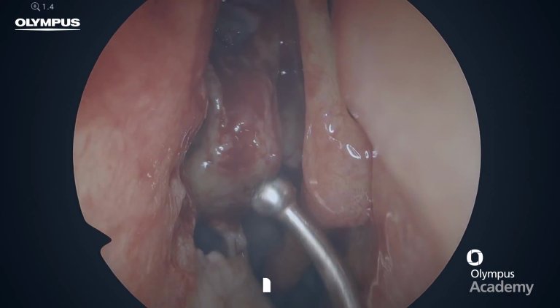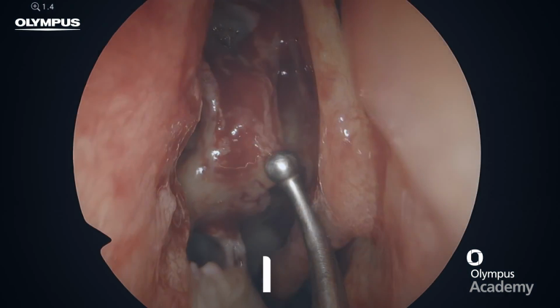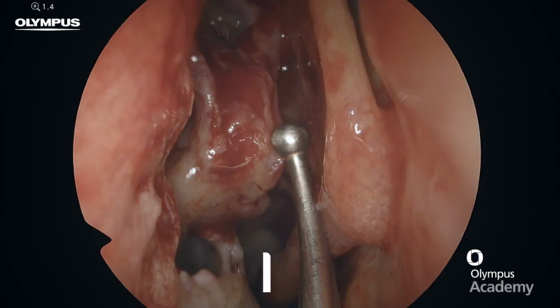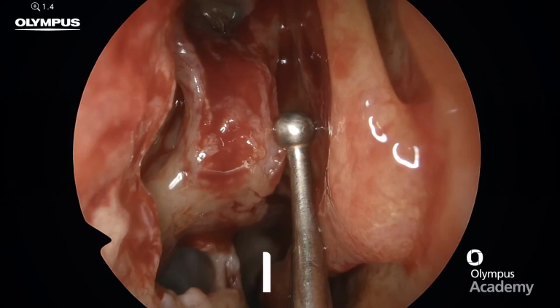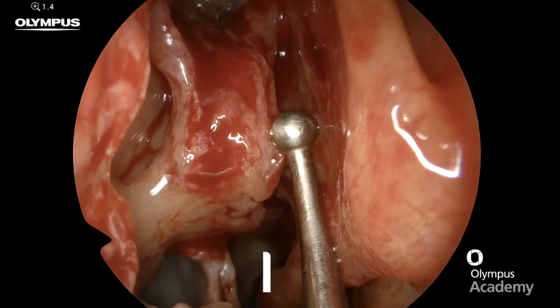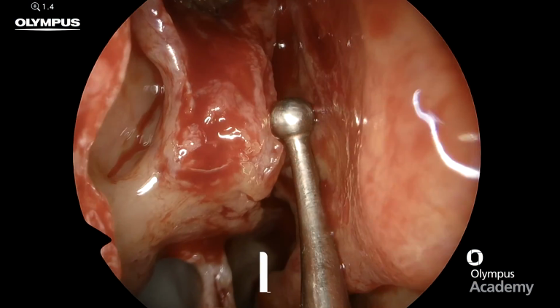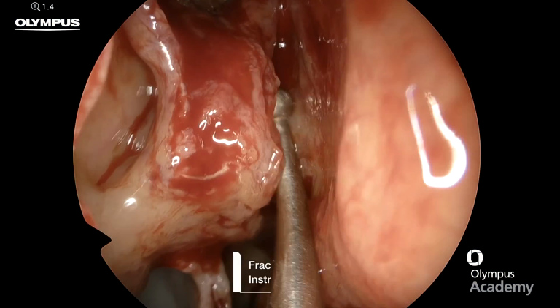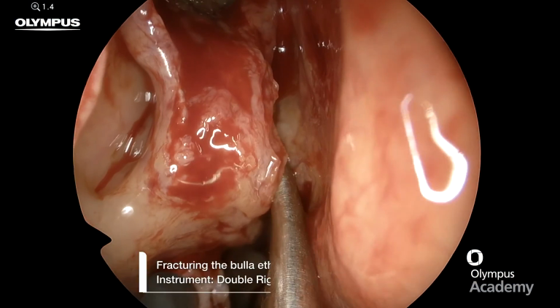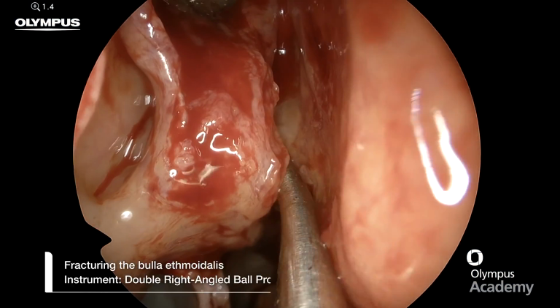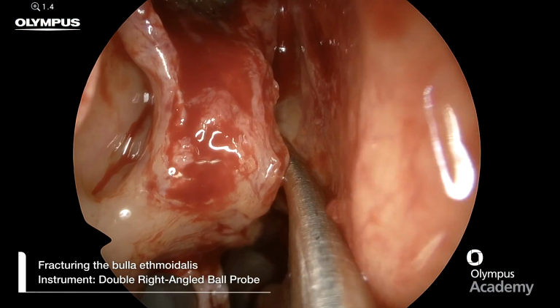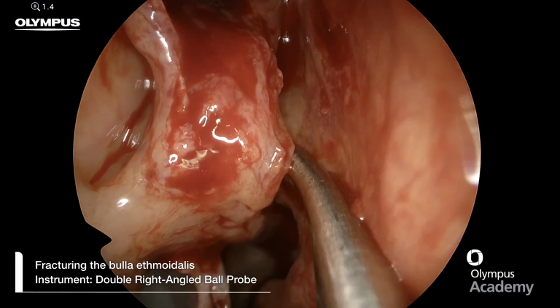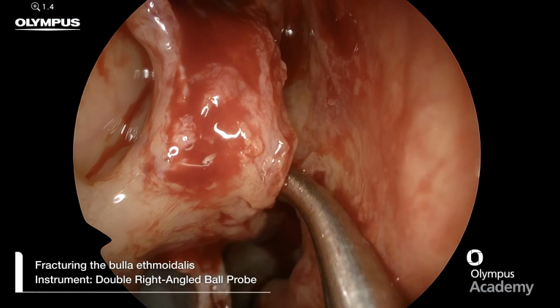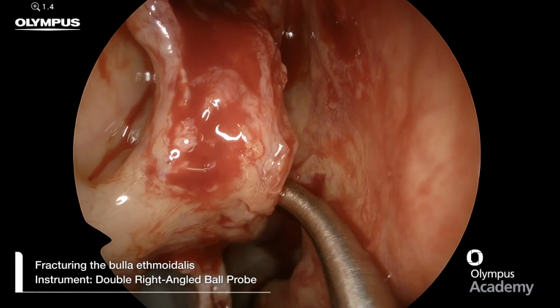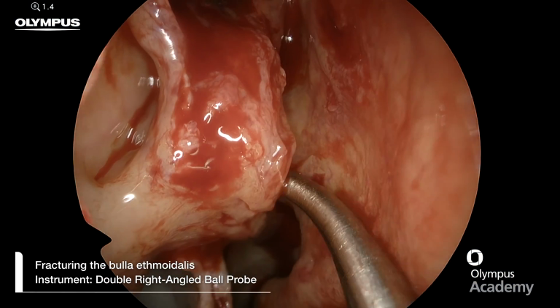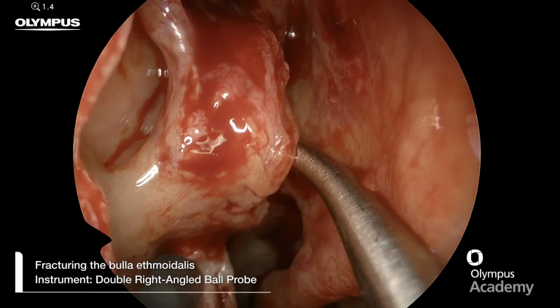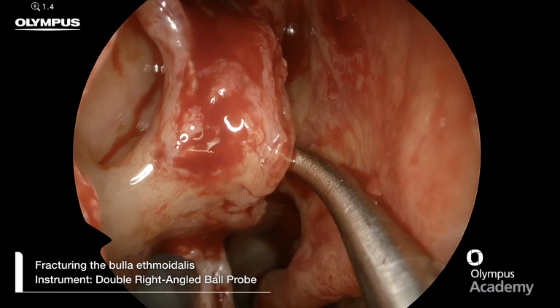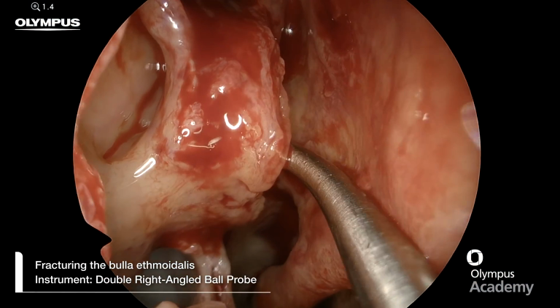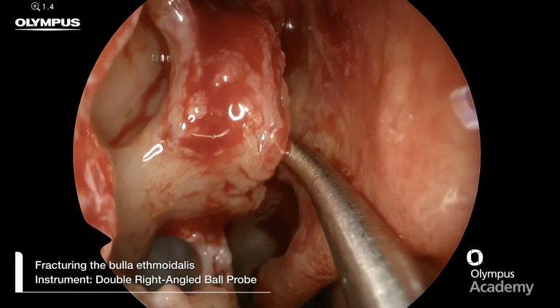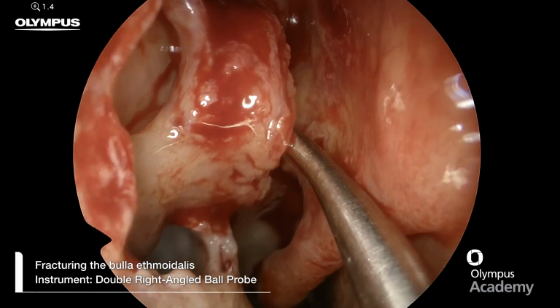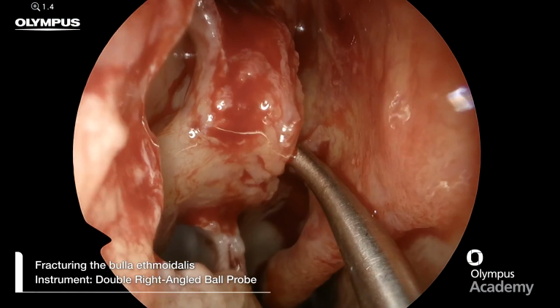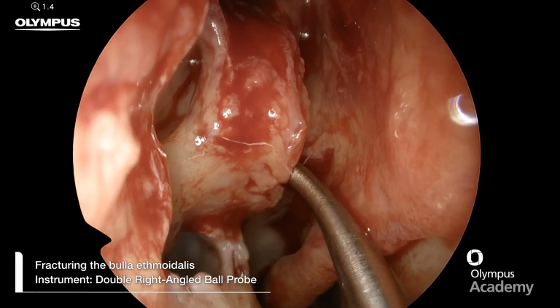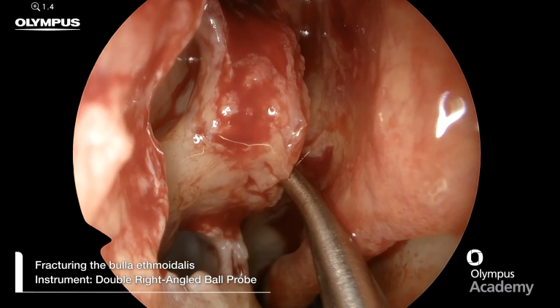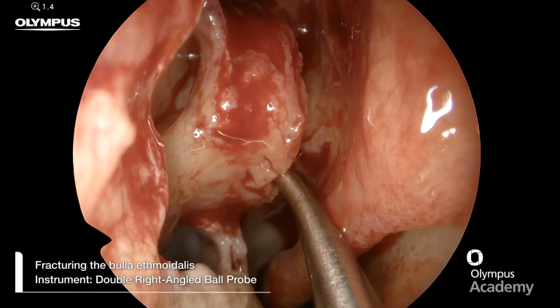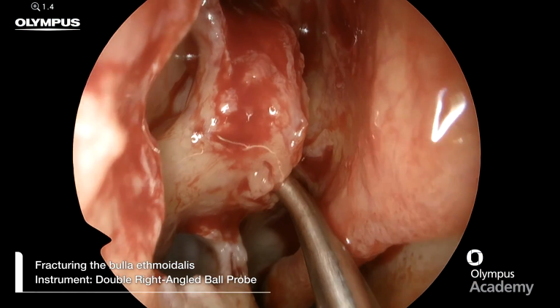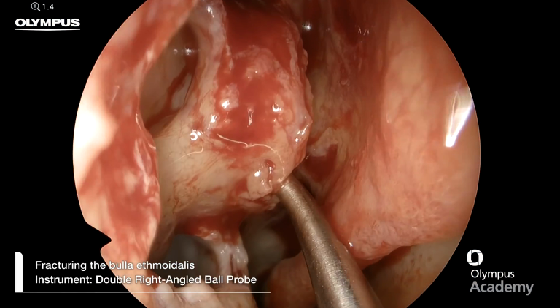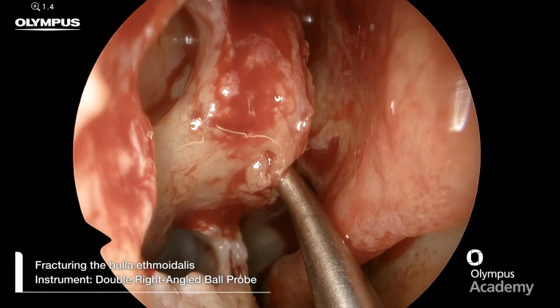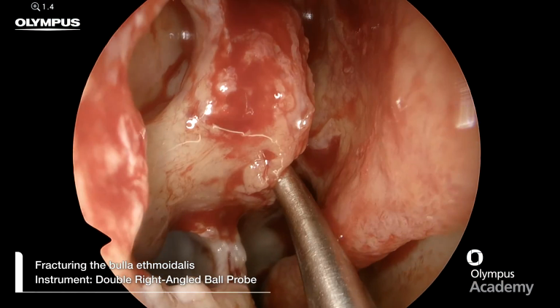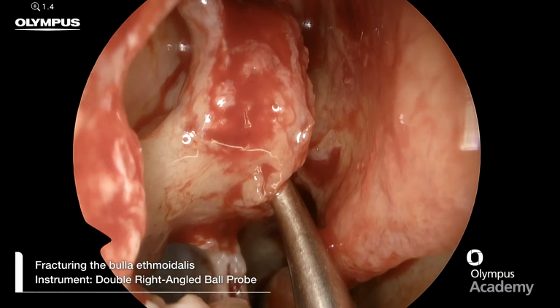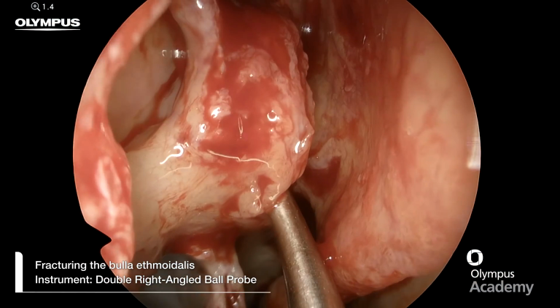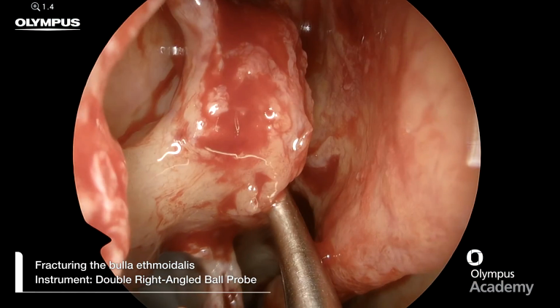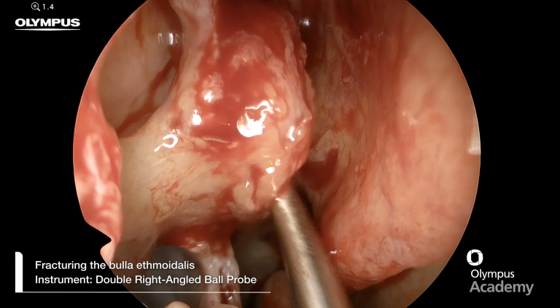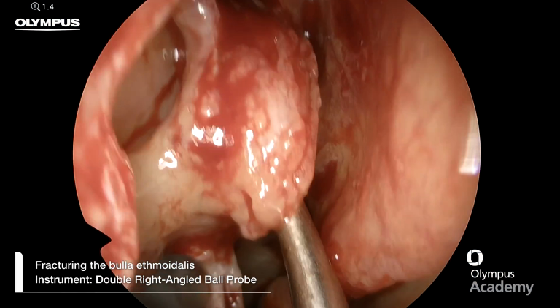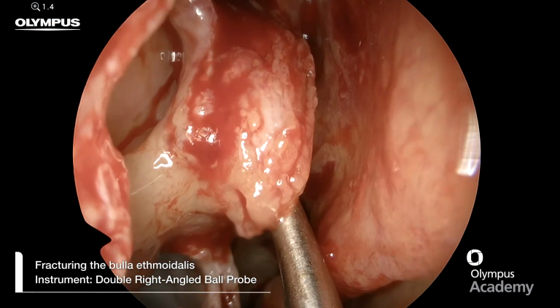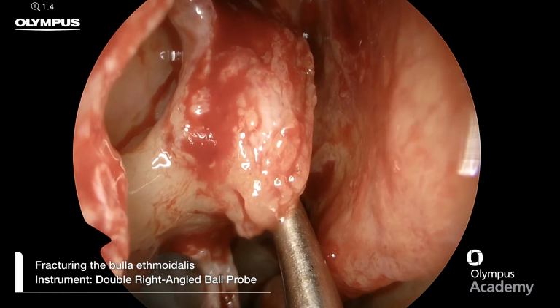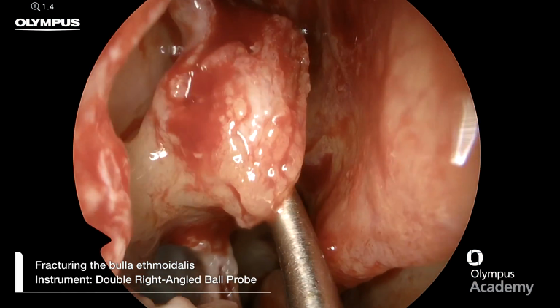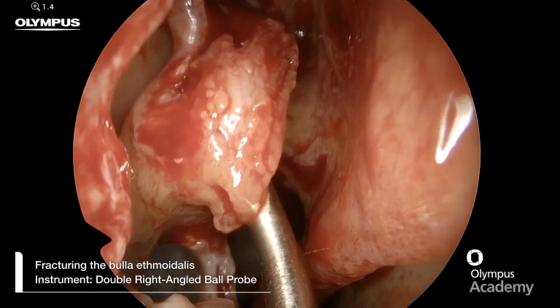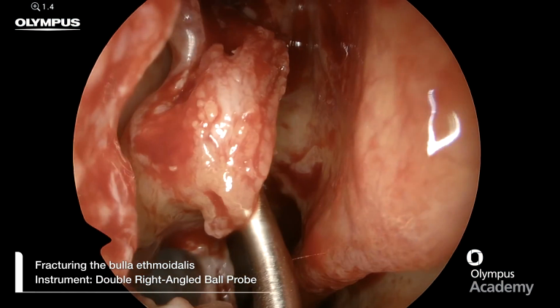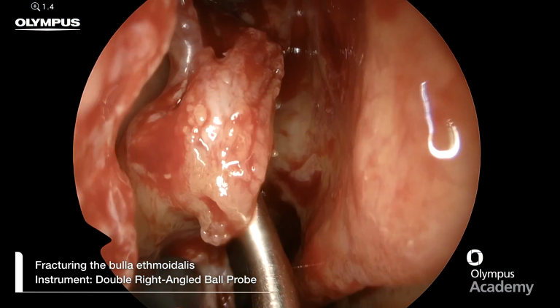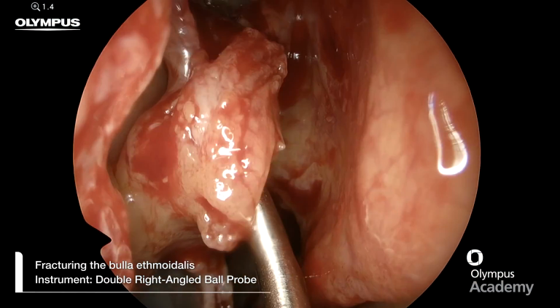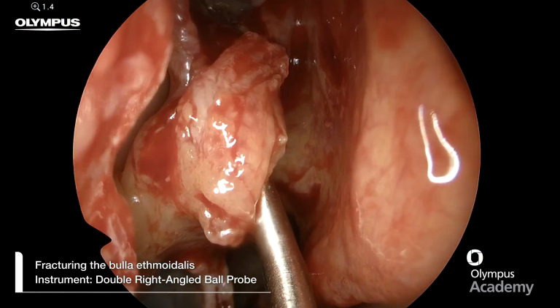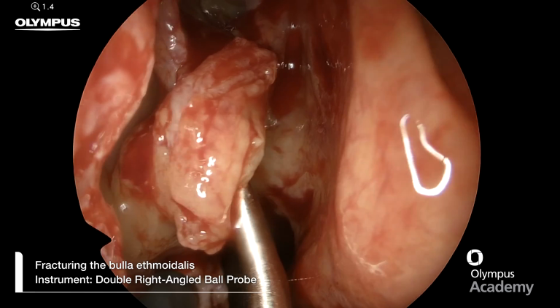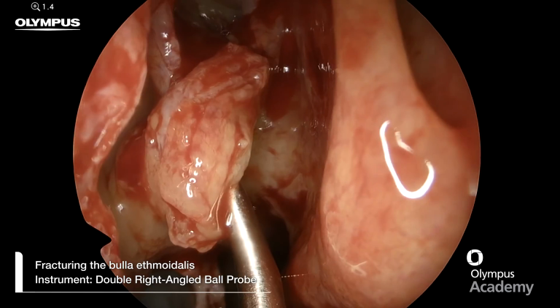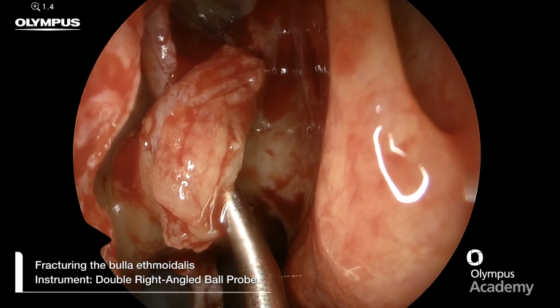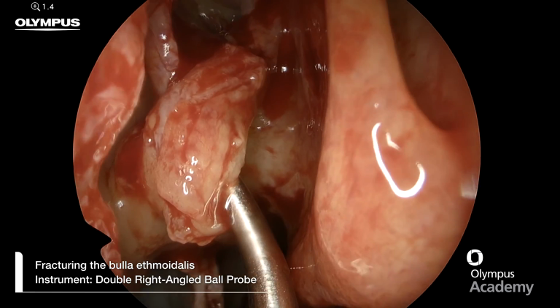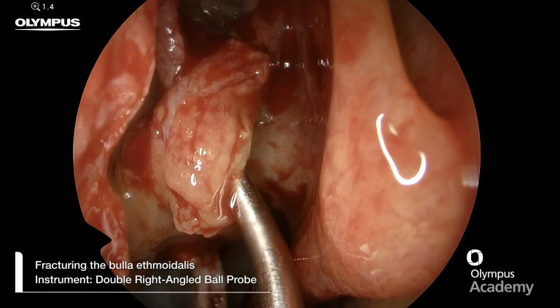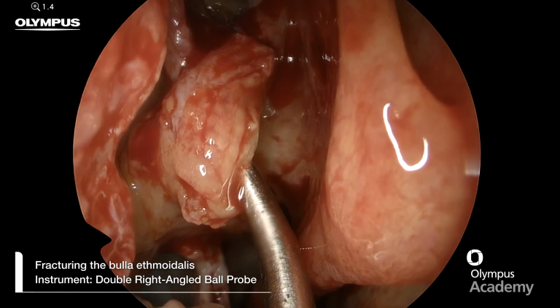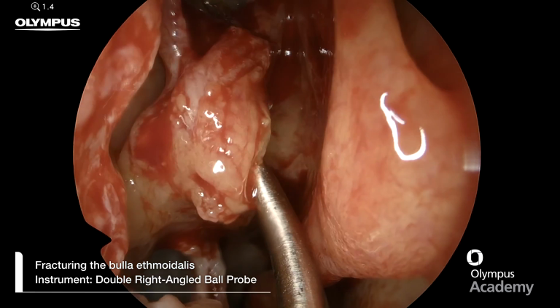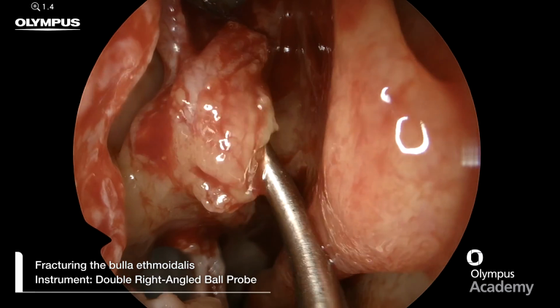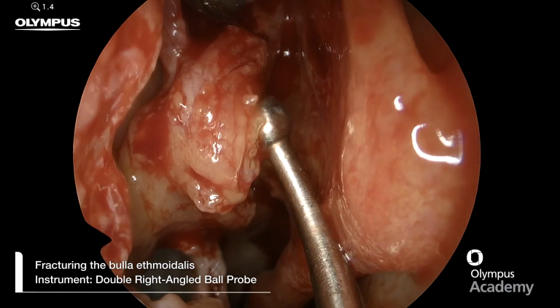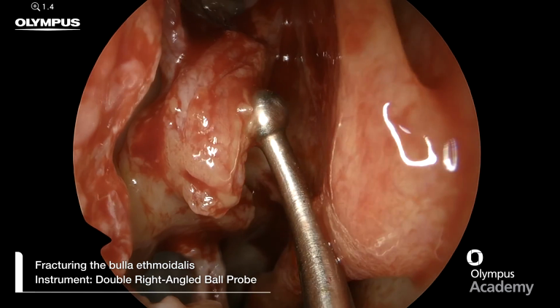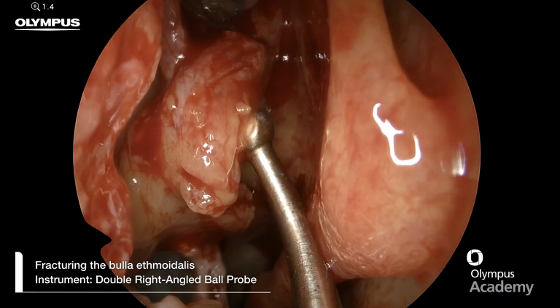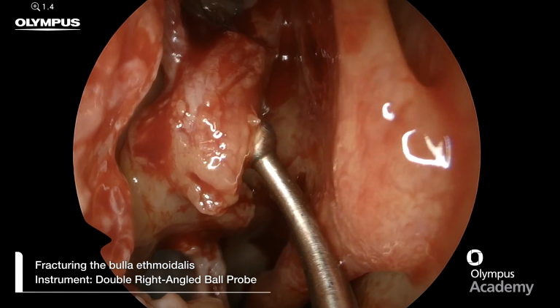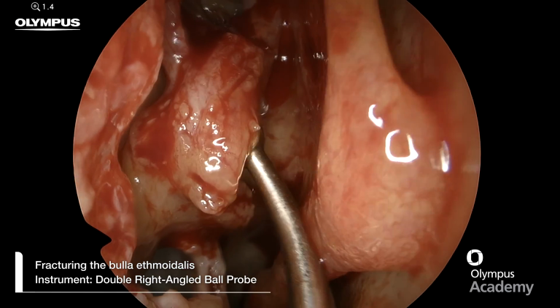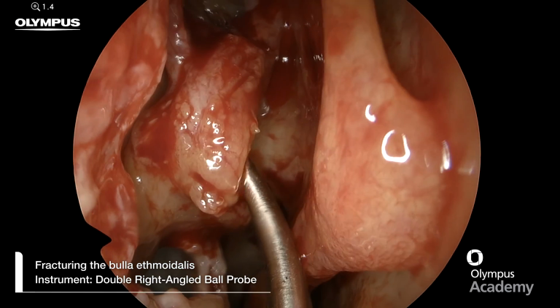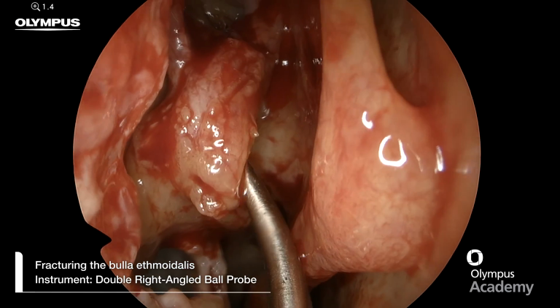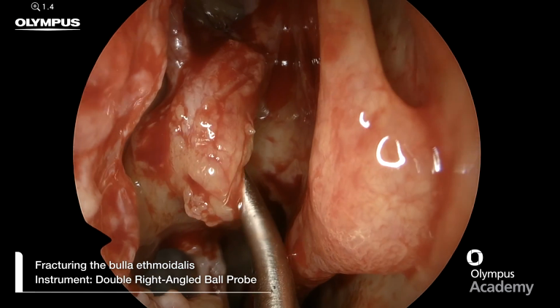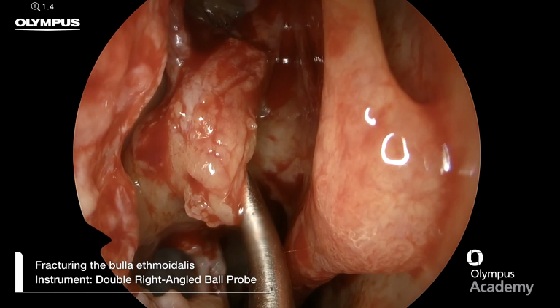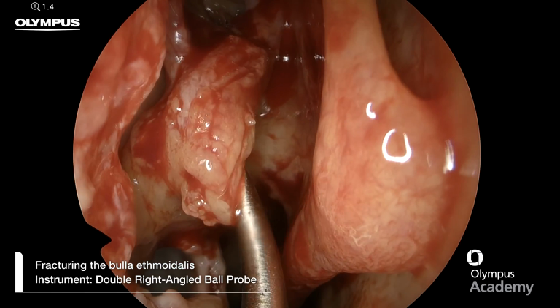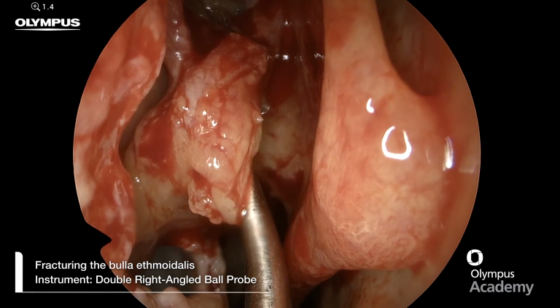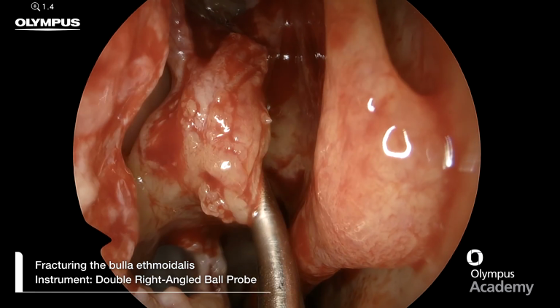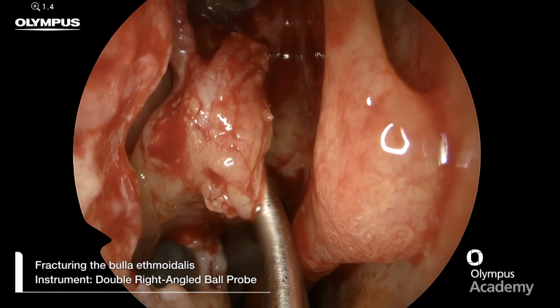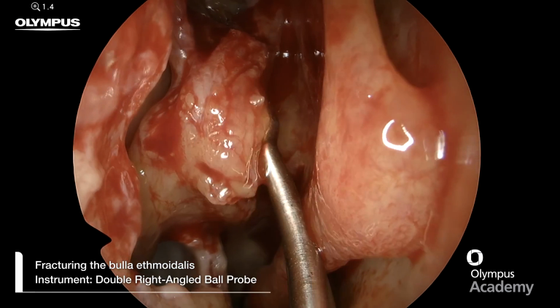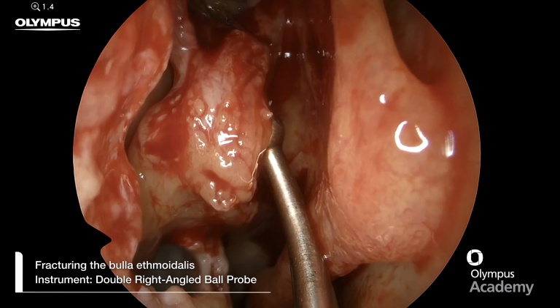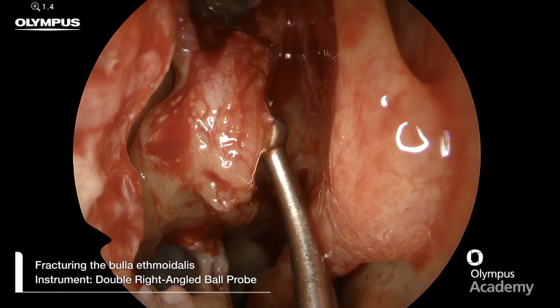Once the uncynectomy has been completed, we can move on to complete the anterior ethmoidectomy and address the bulla ethmoidalis.